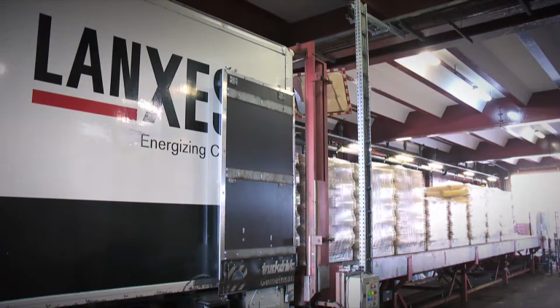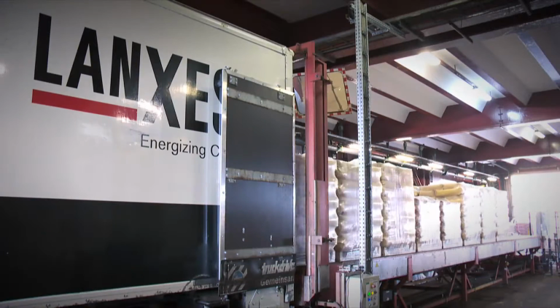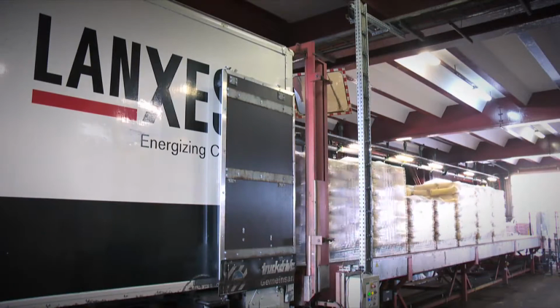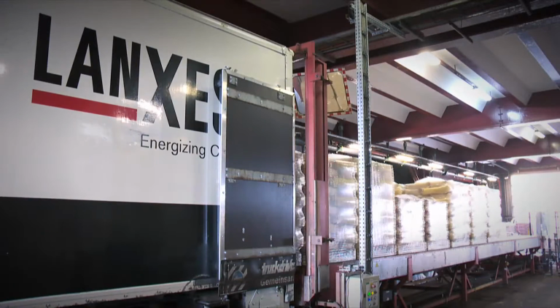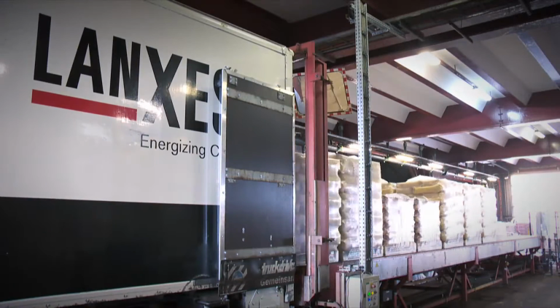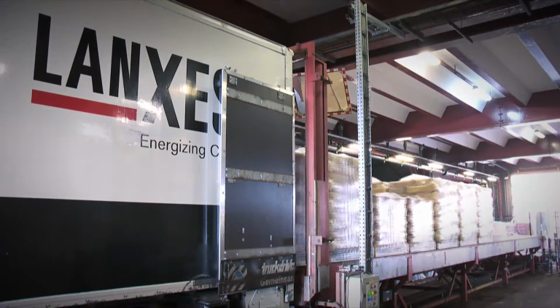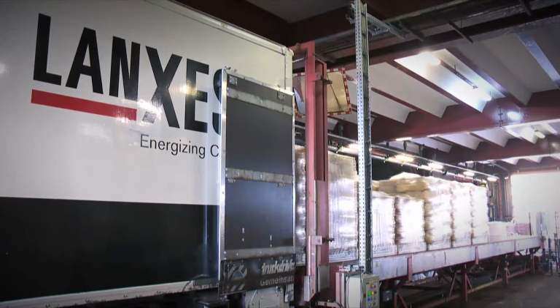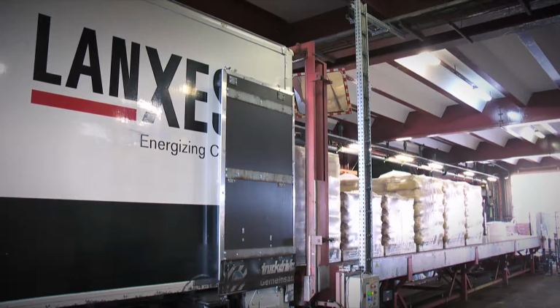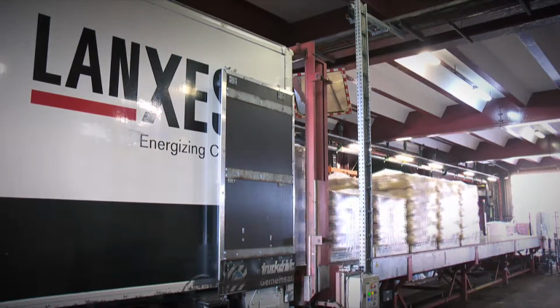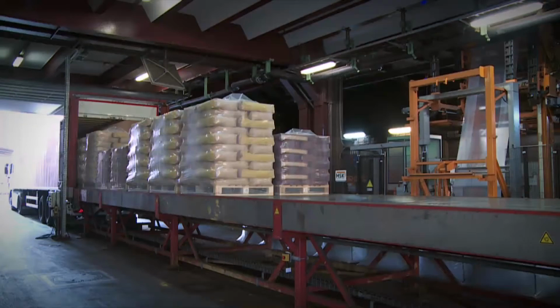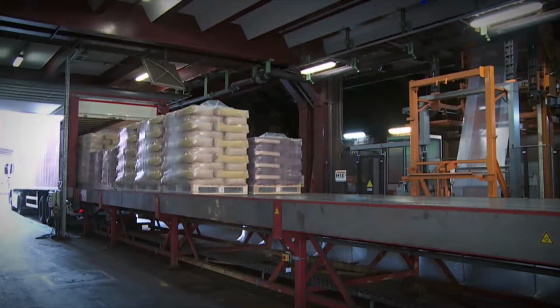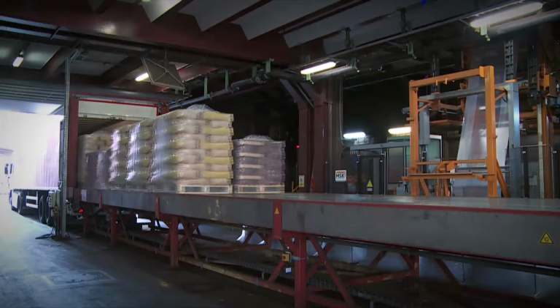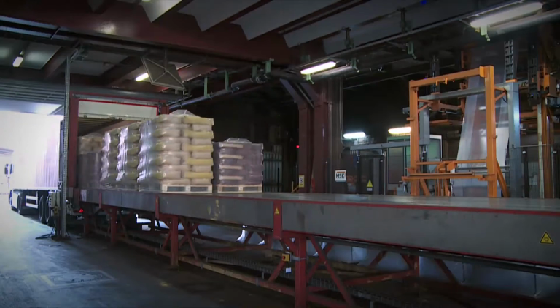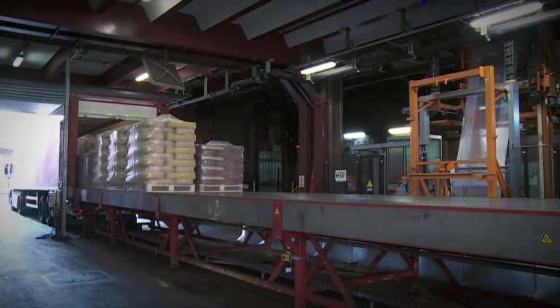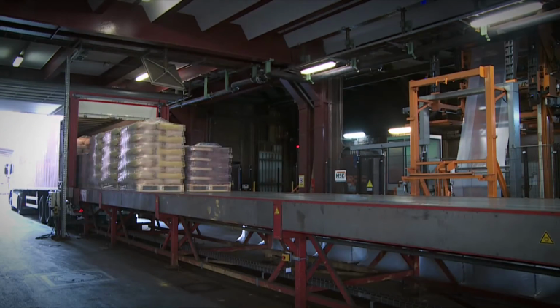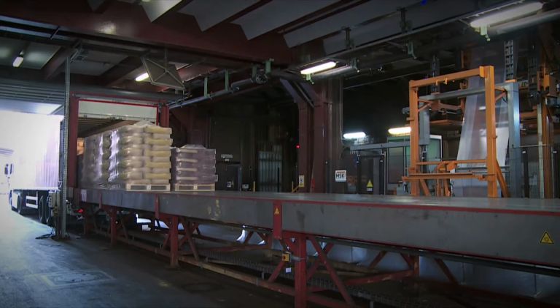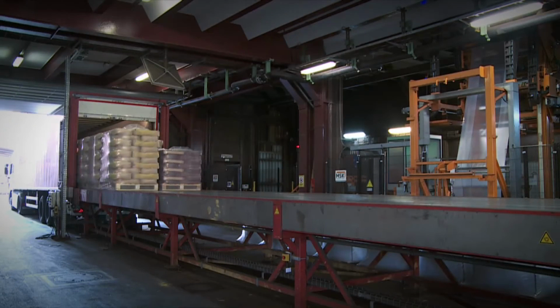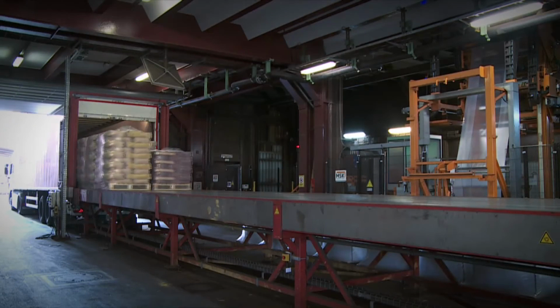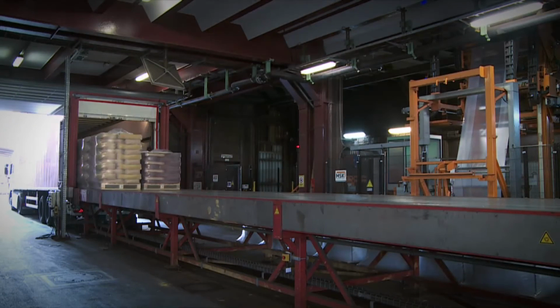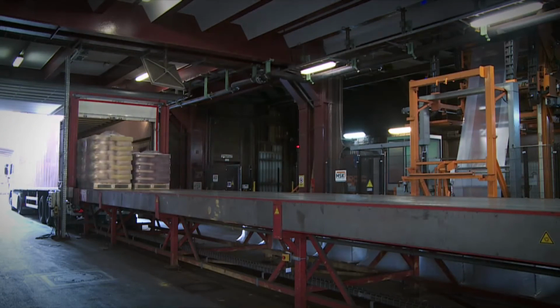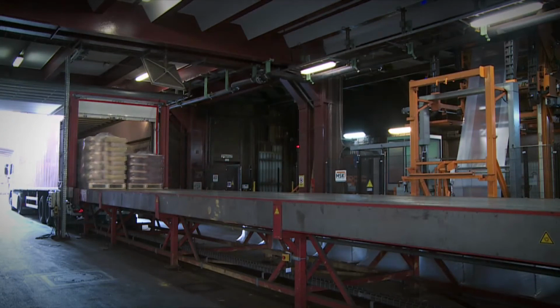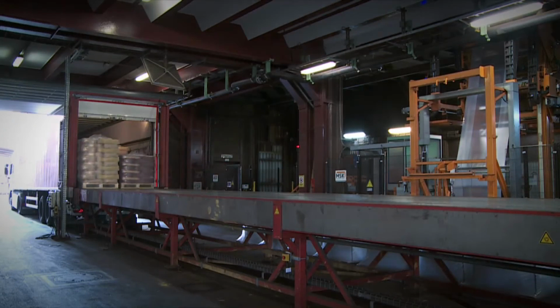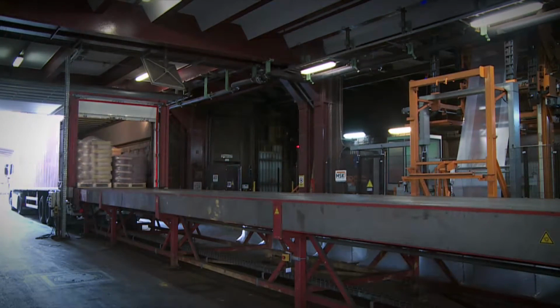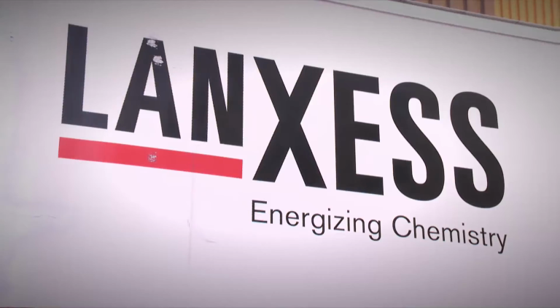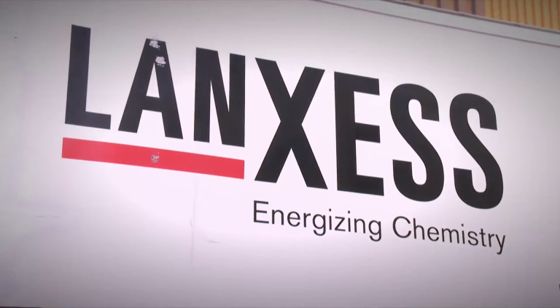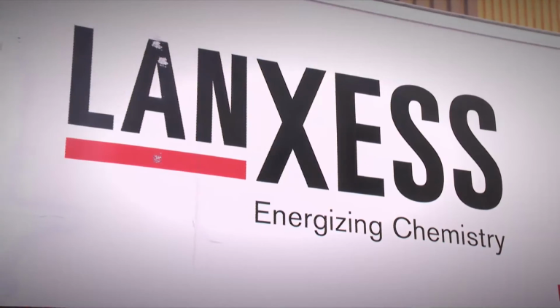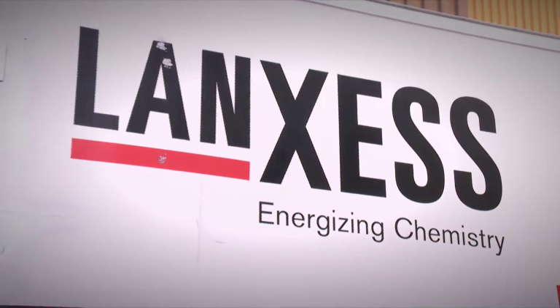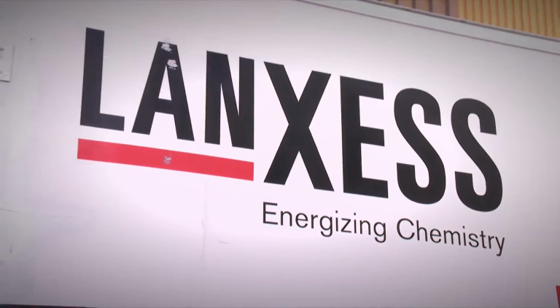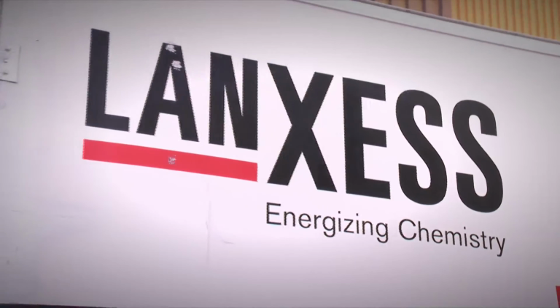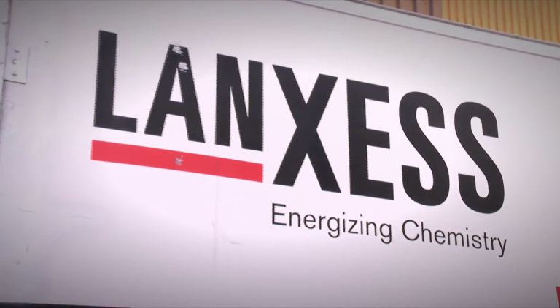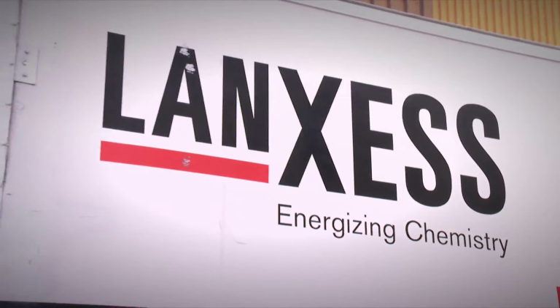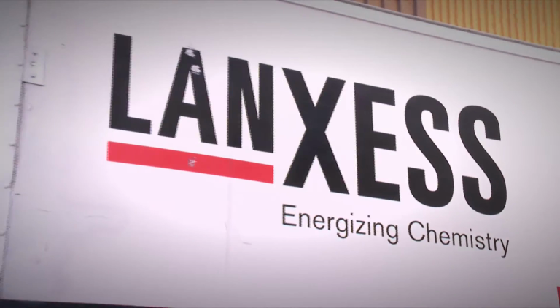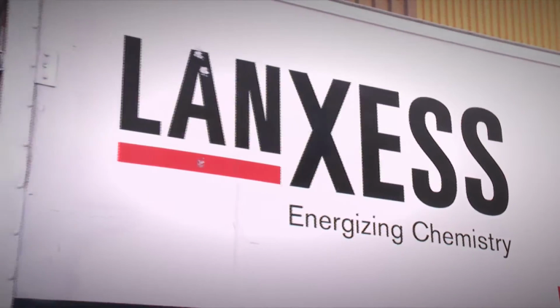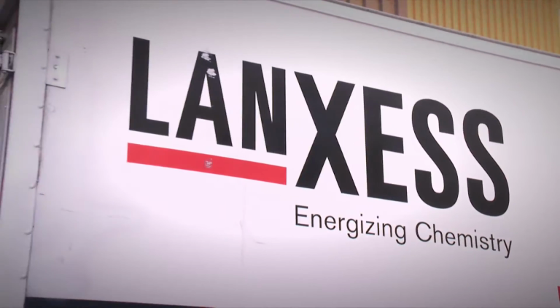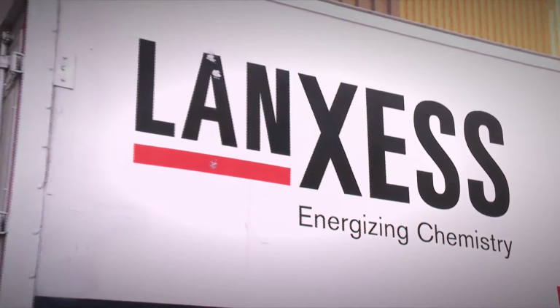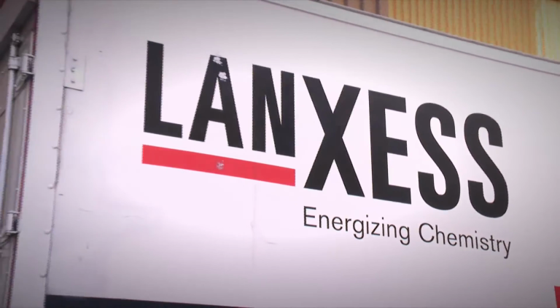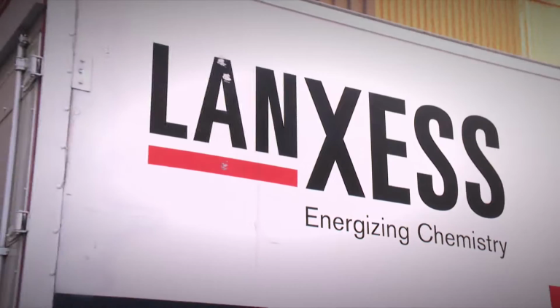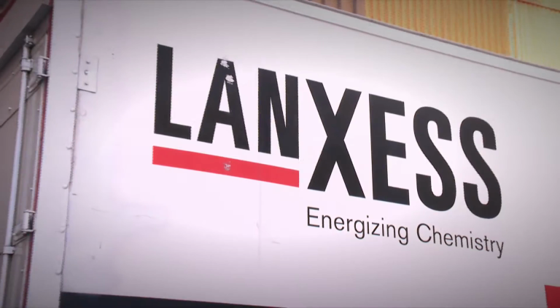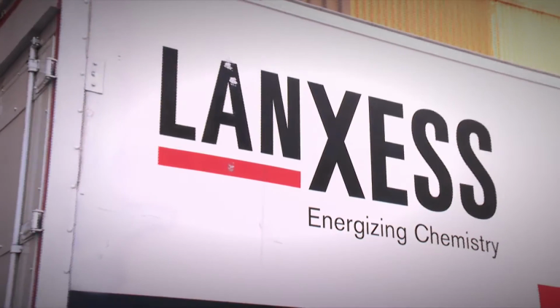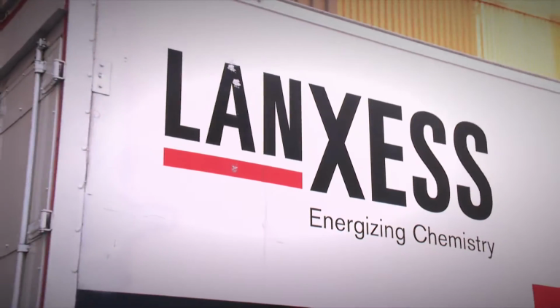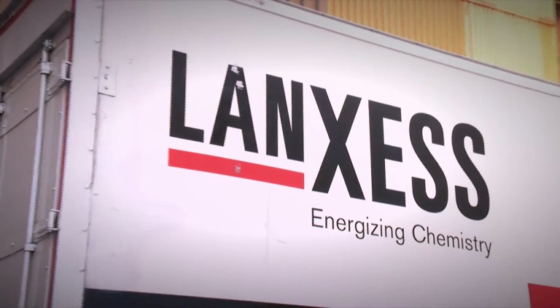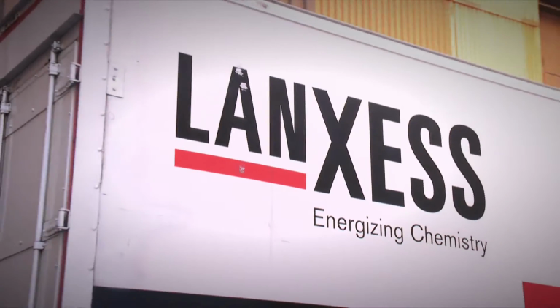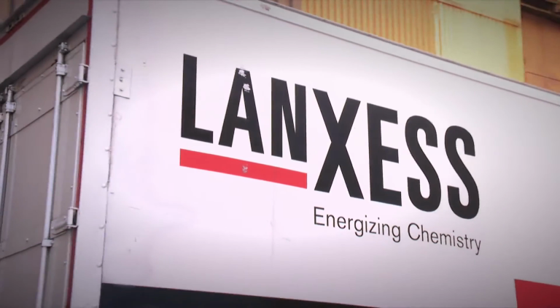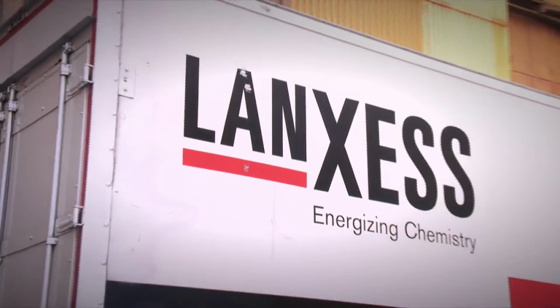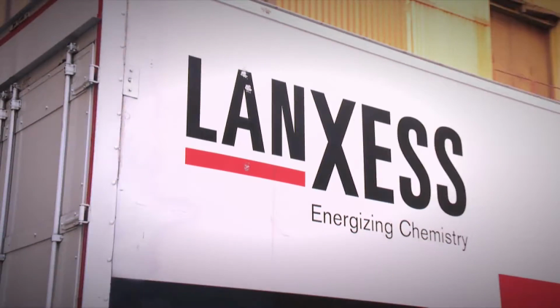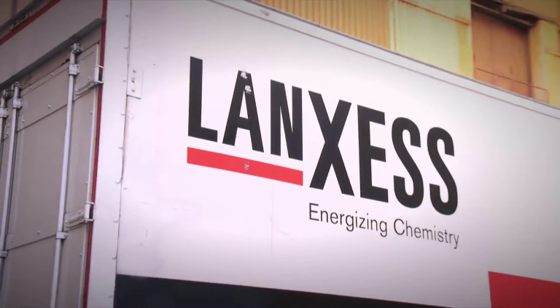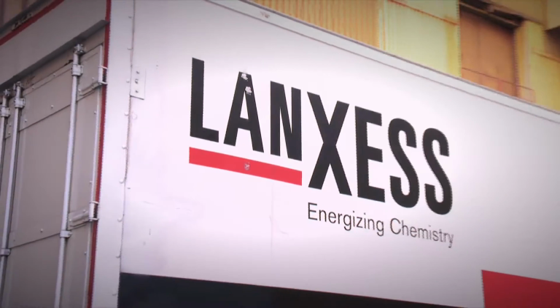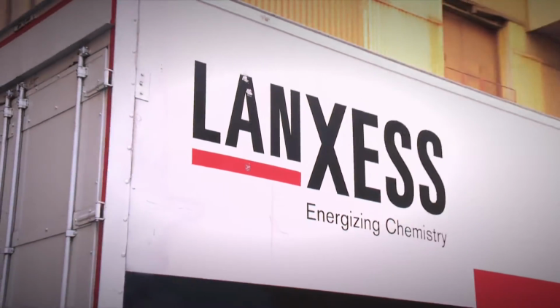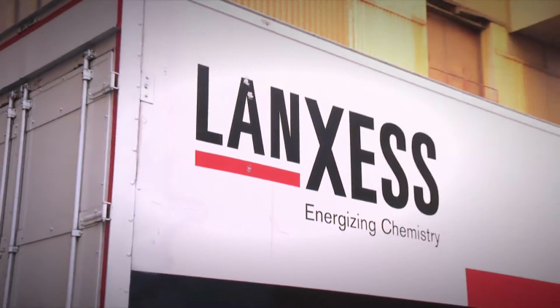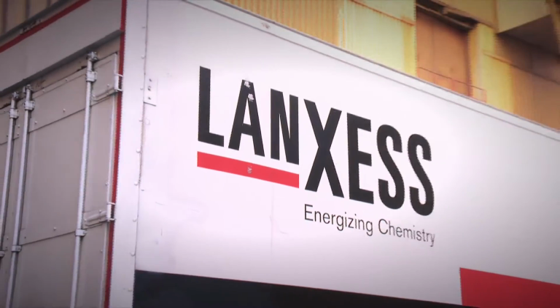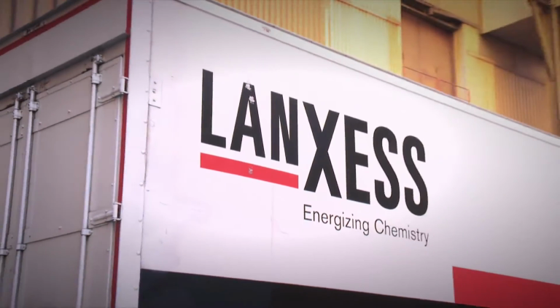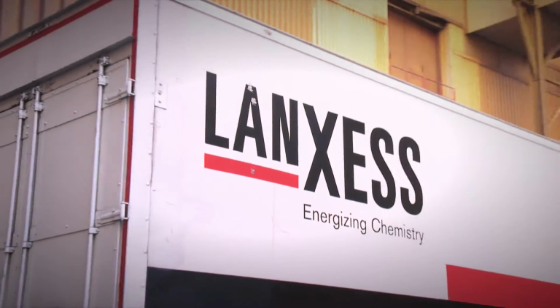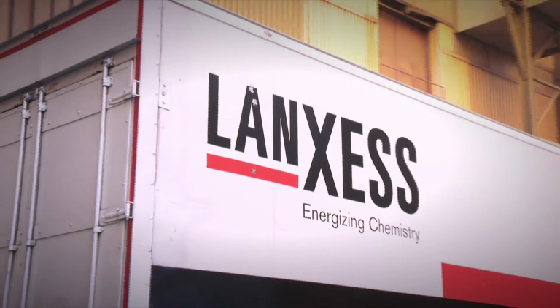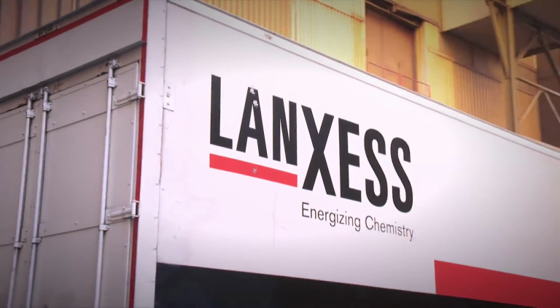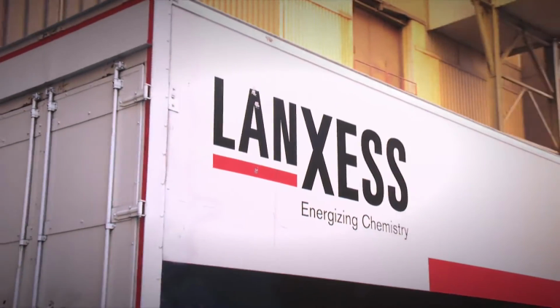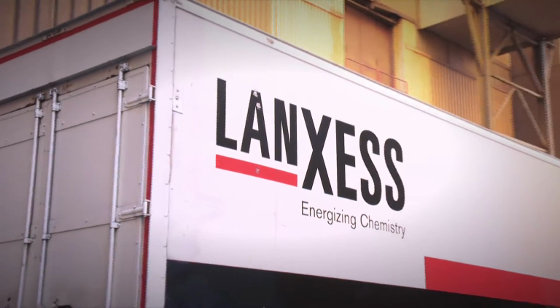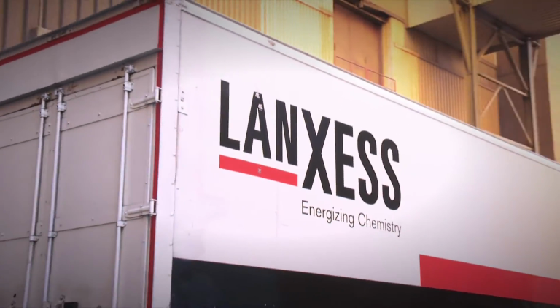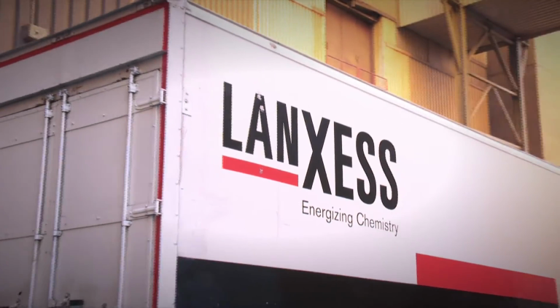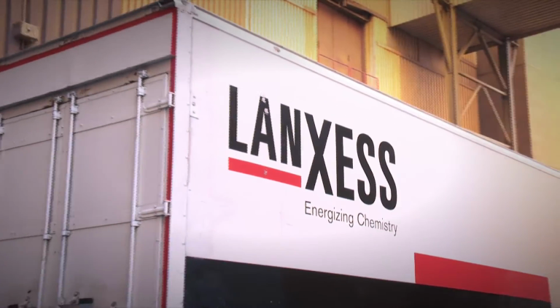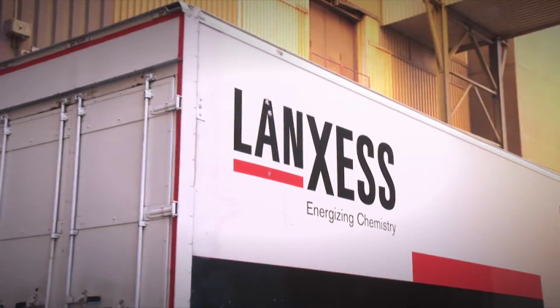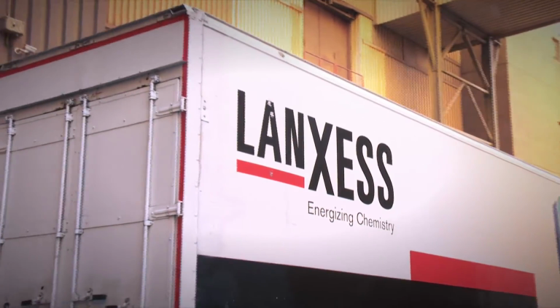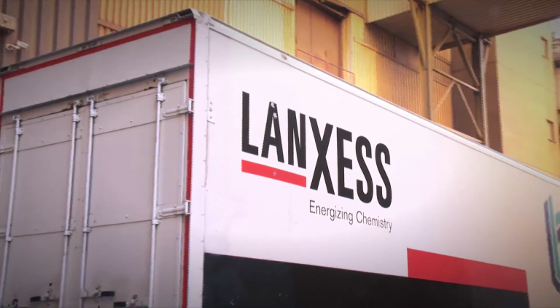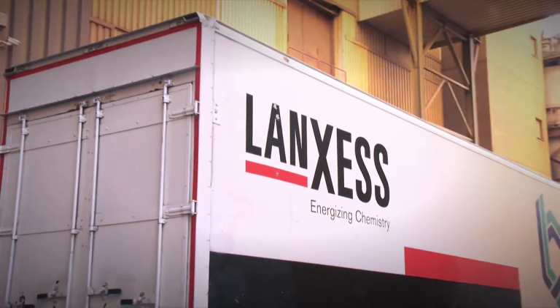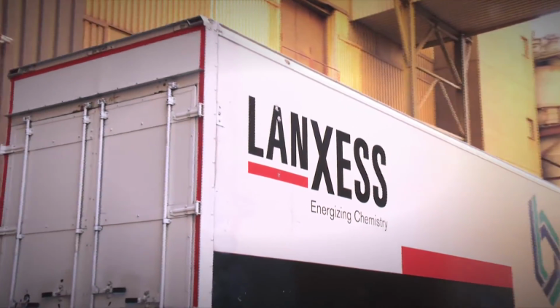Langsess is investing in growth so that it can be a reliable partner to its customers in the long term.